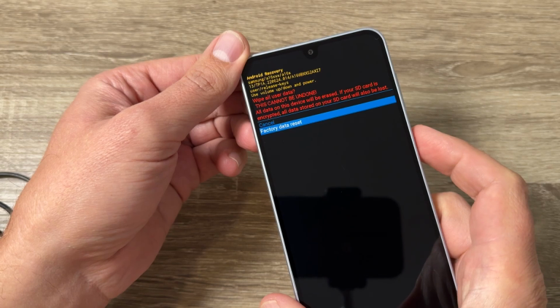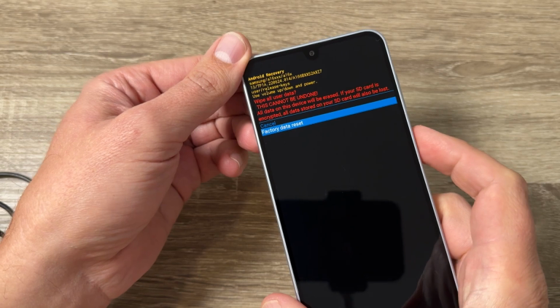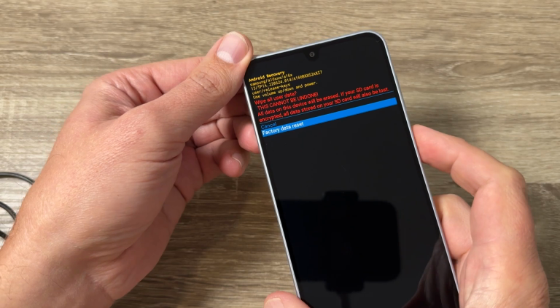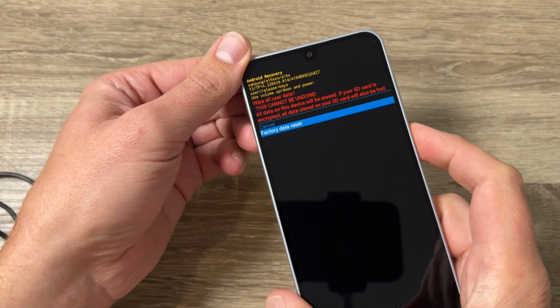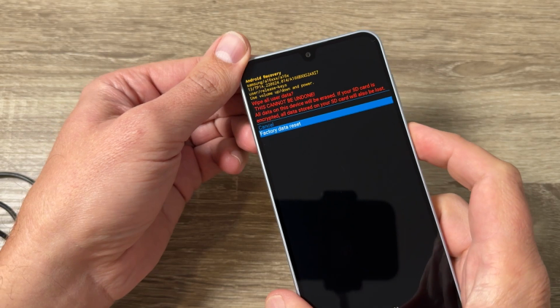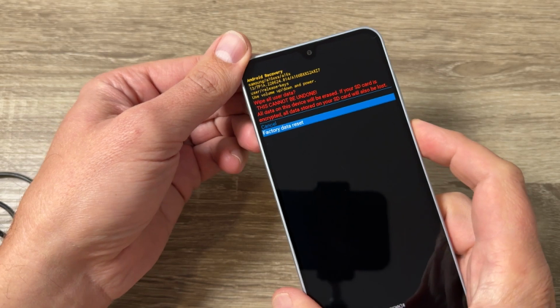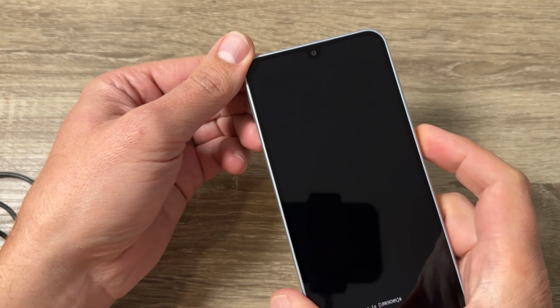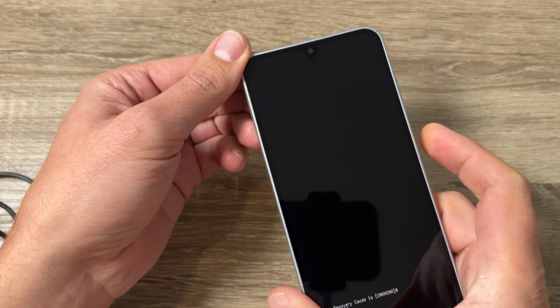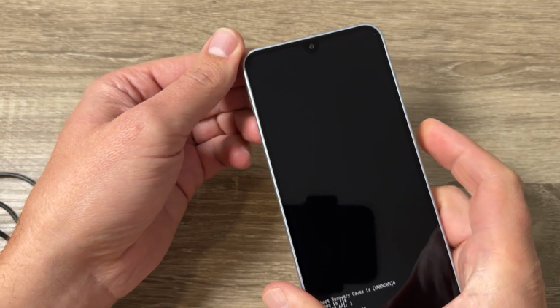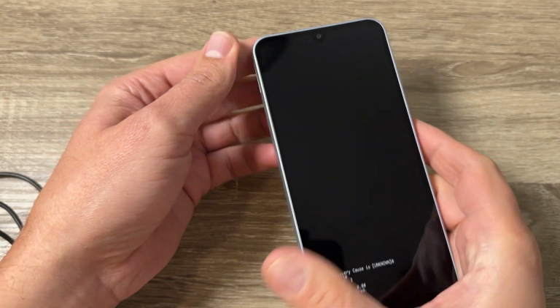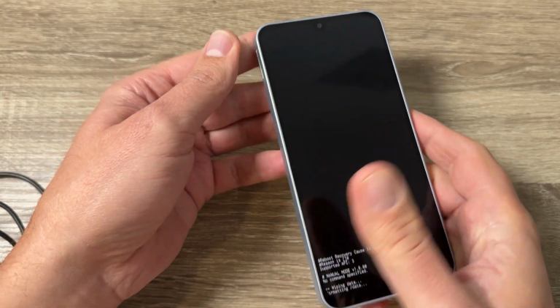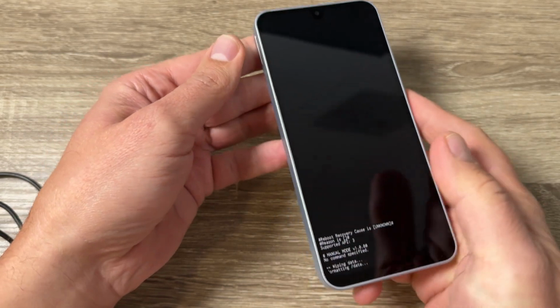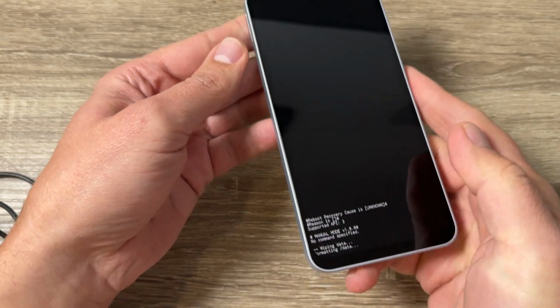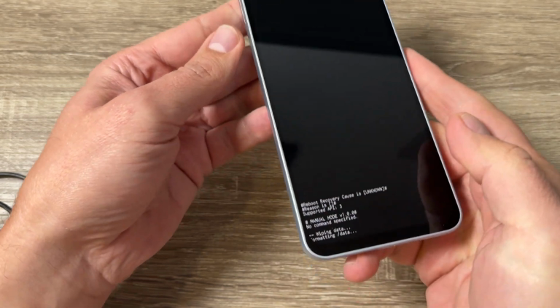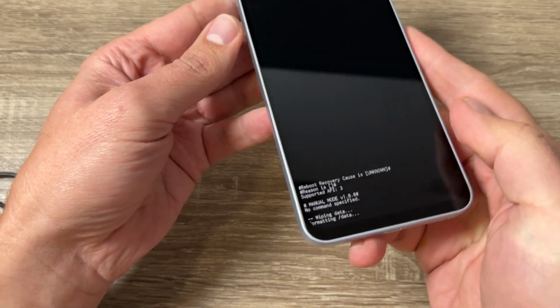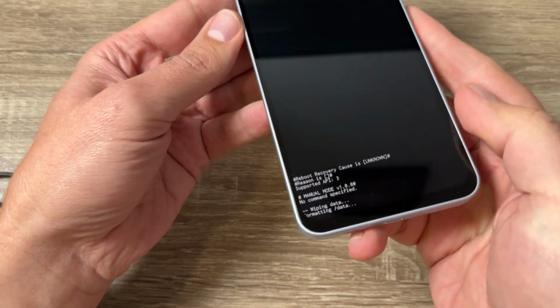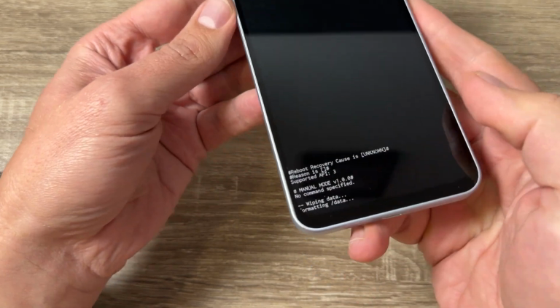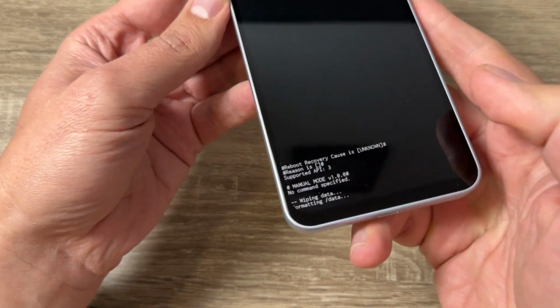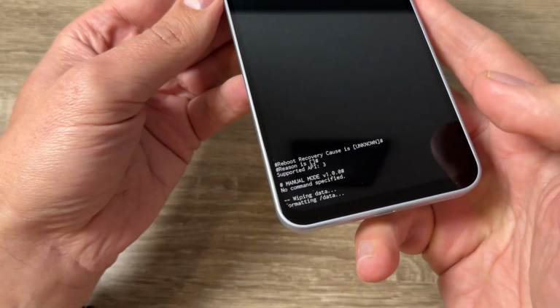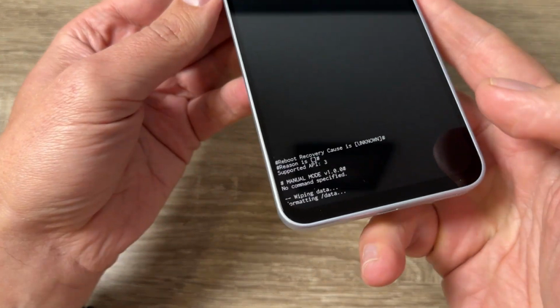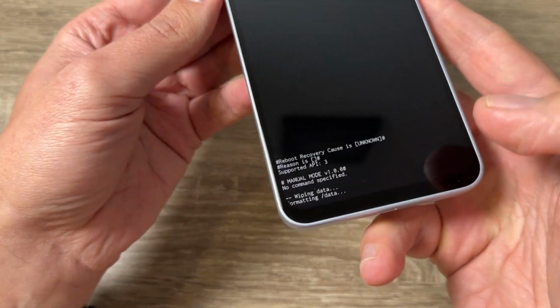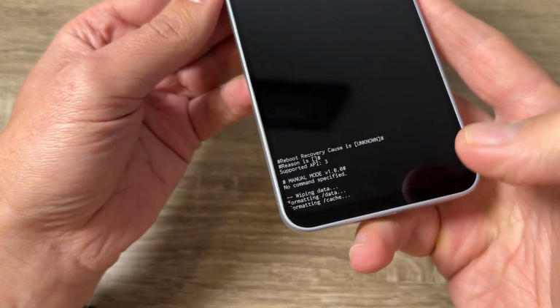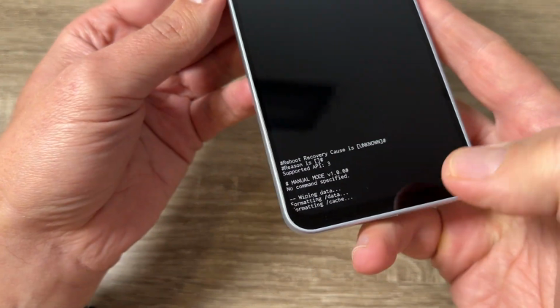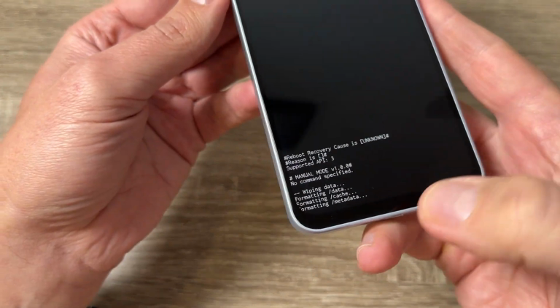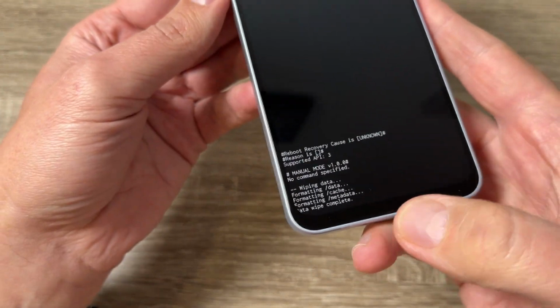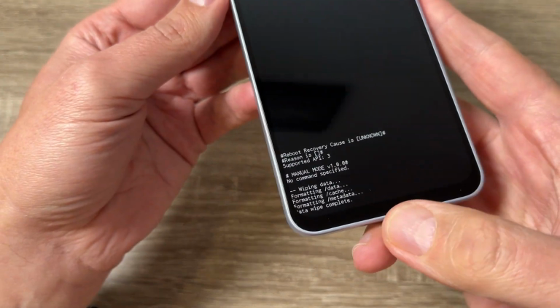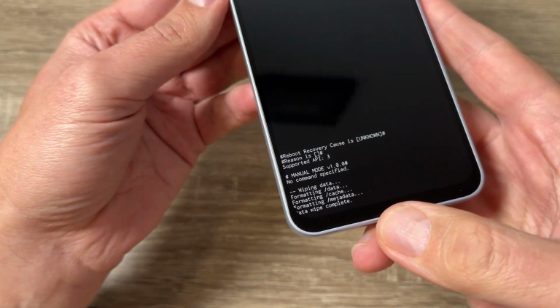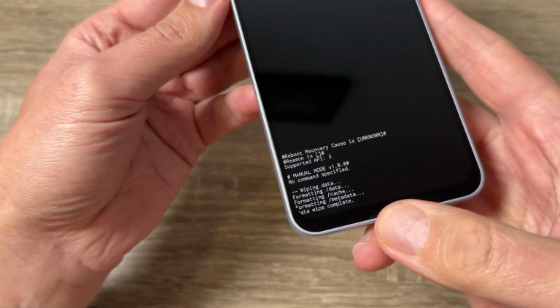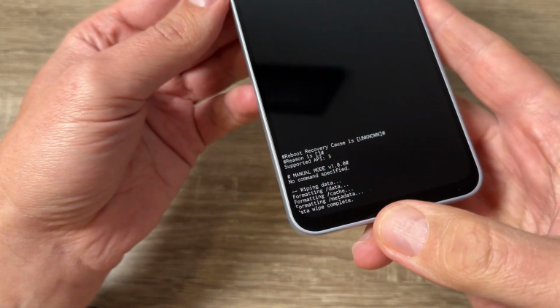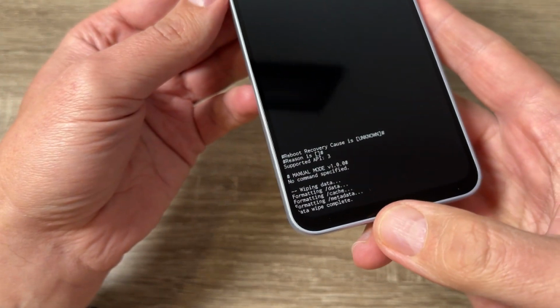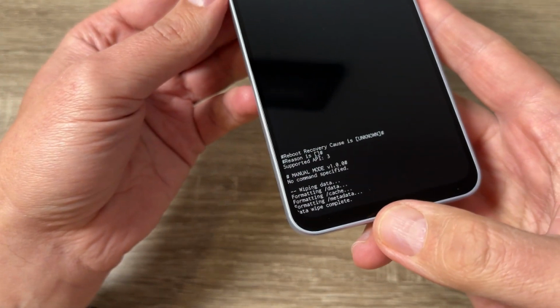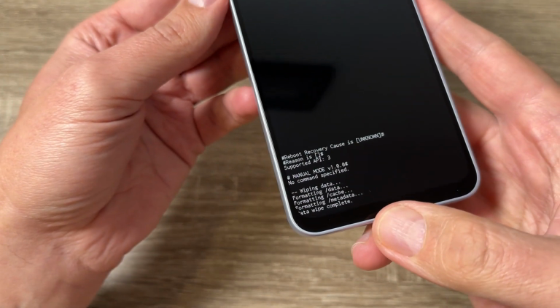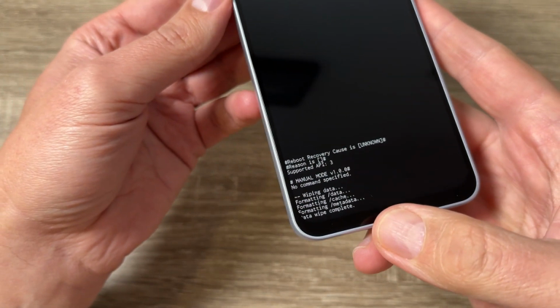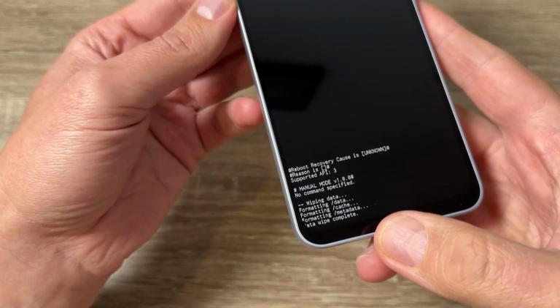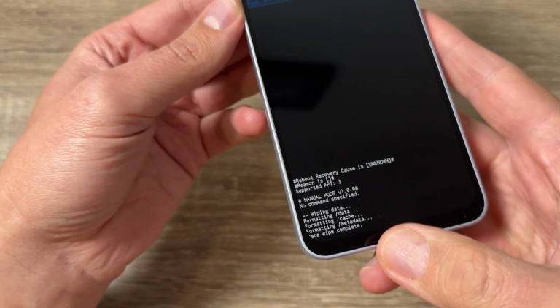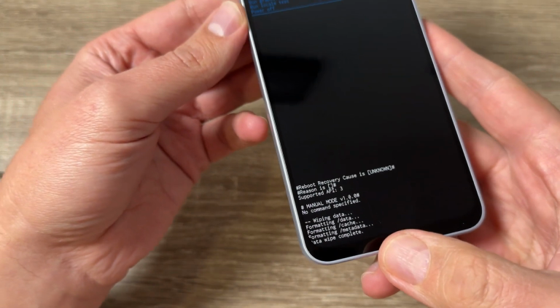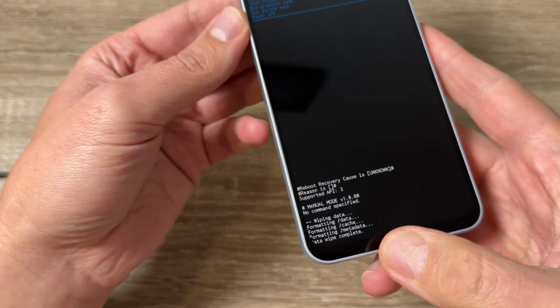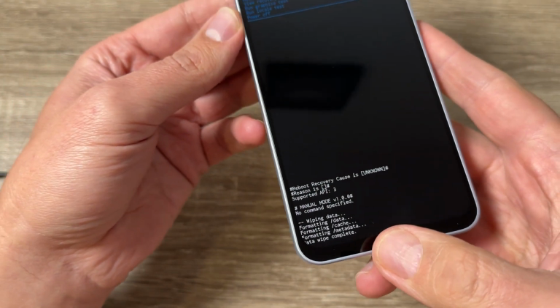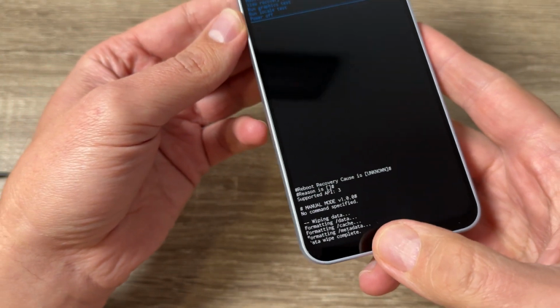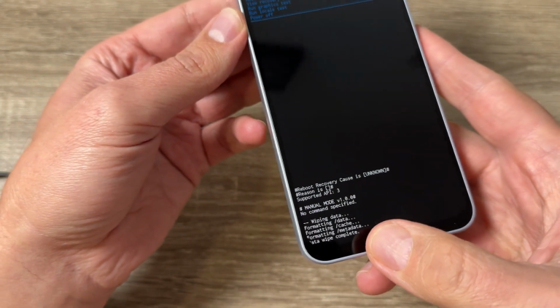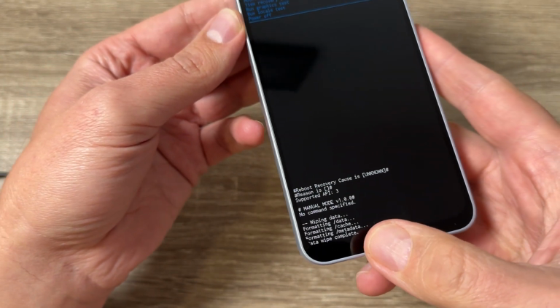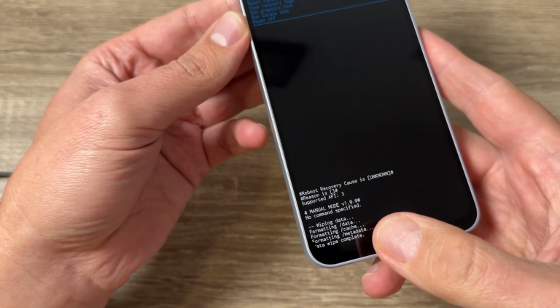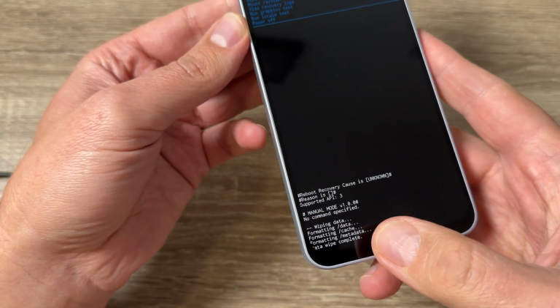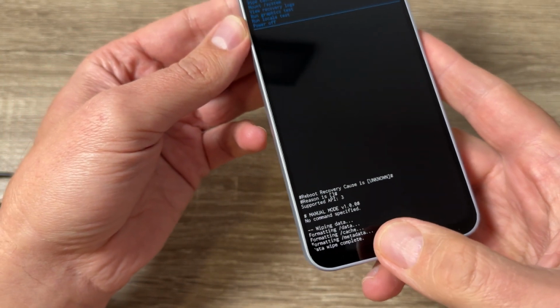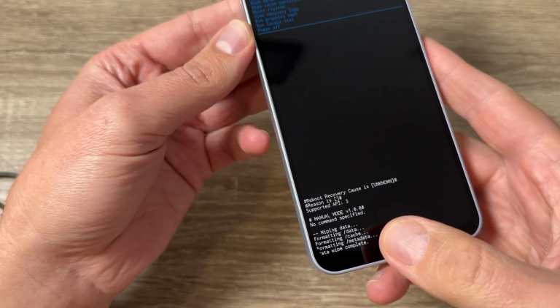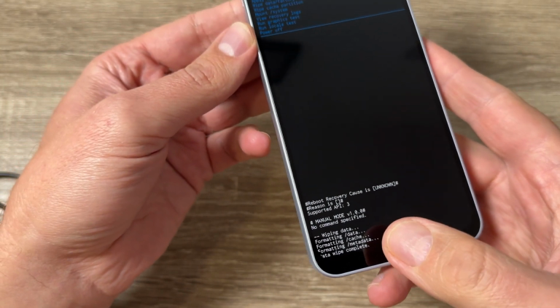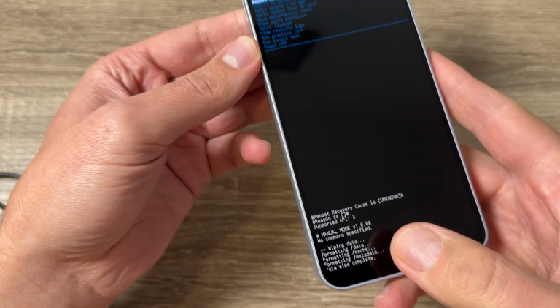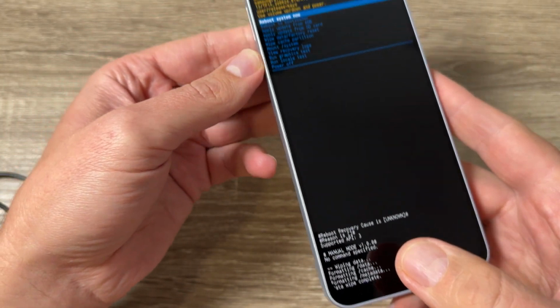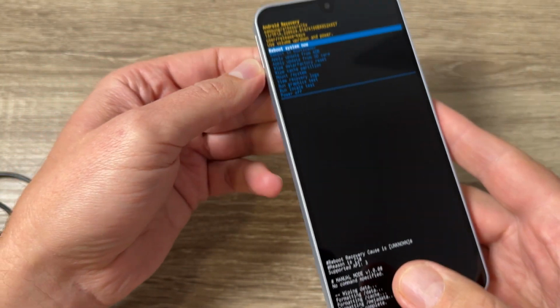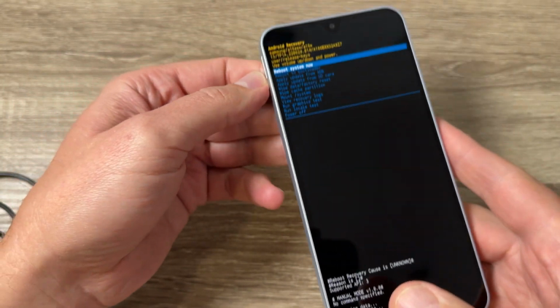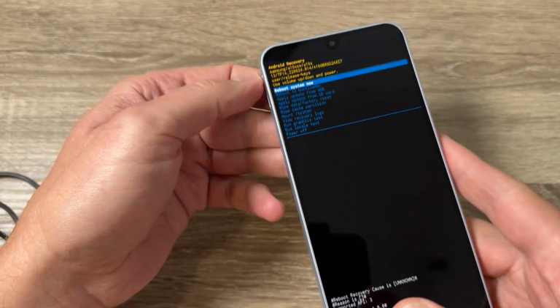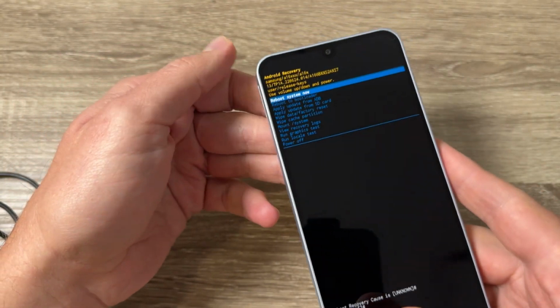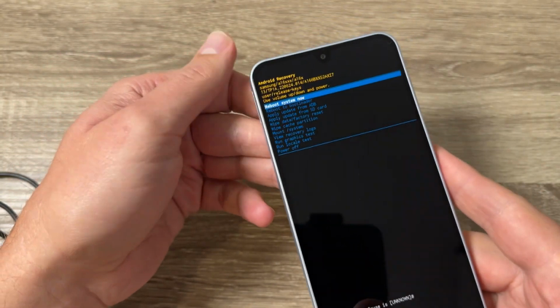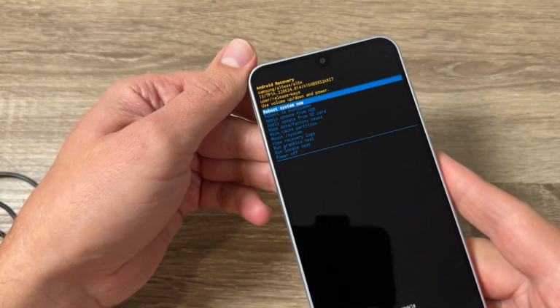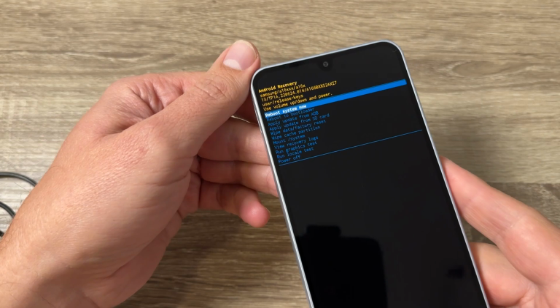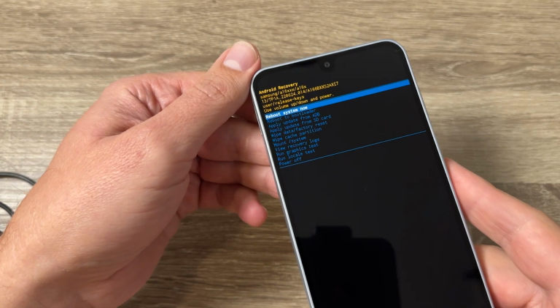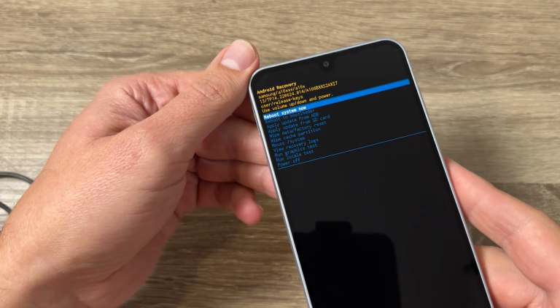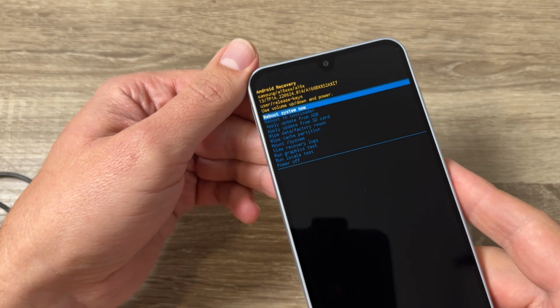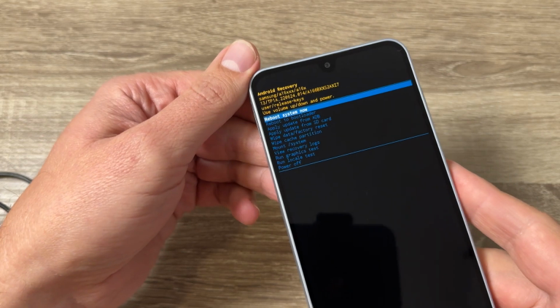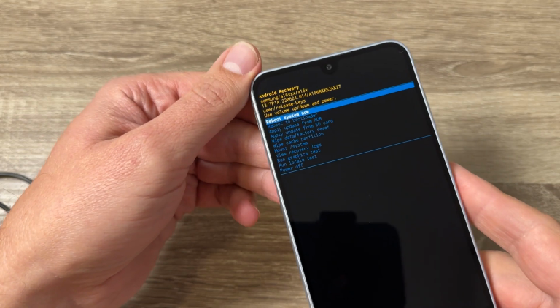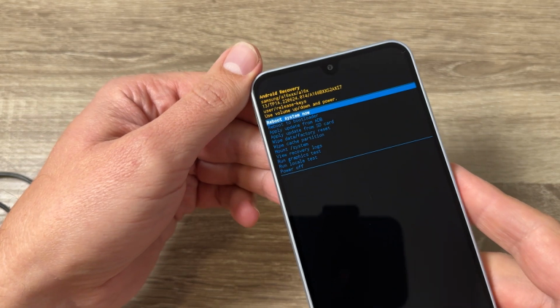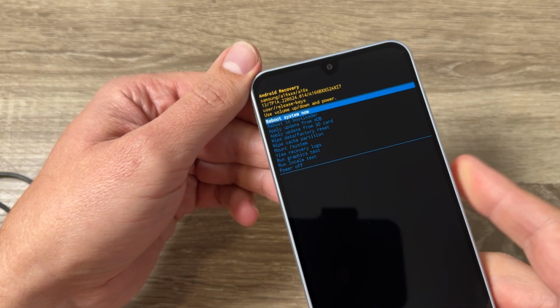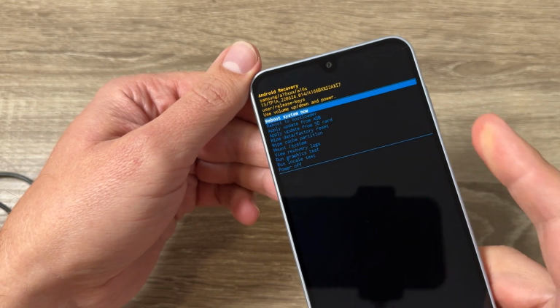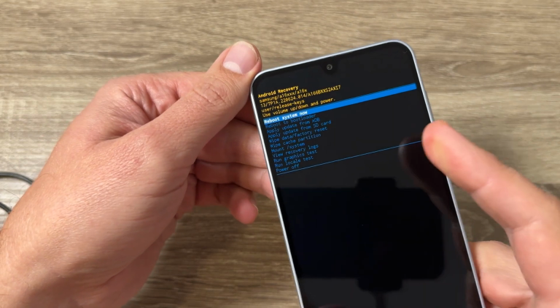Hi guys and welcome to the GSM ABC YouTube channel. In today's video I'm going to show you how to do a hard reset on Samsung Galaxy A16.